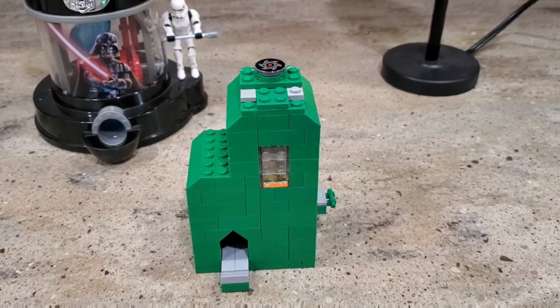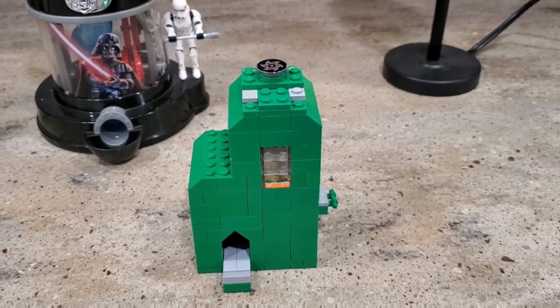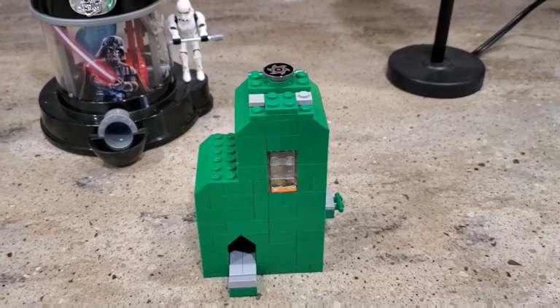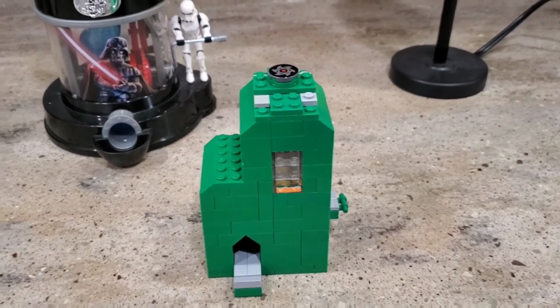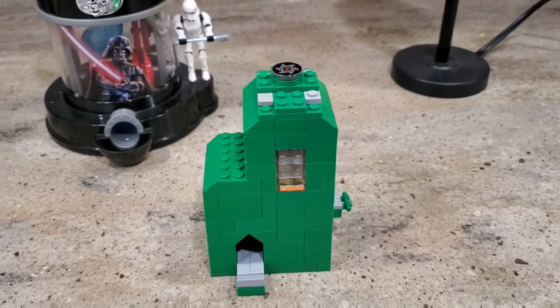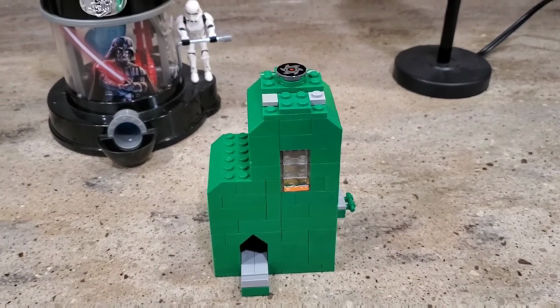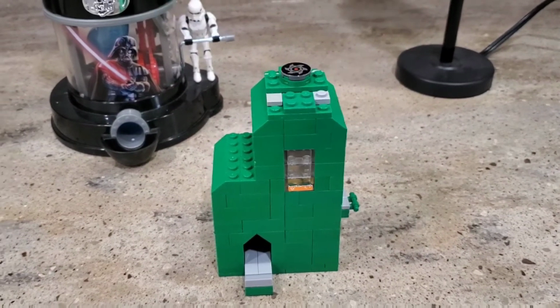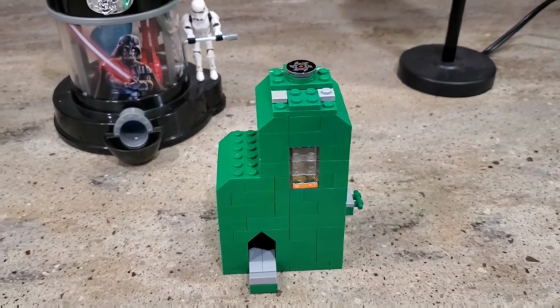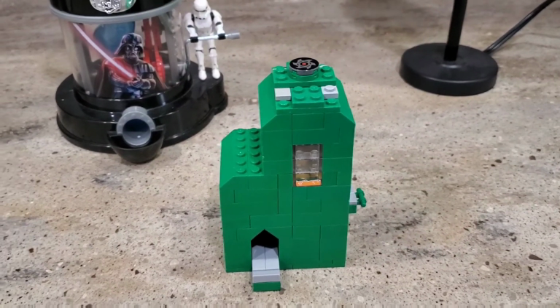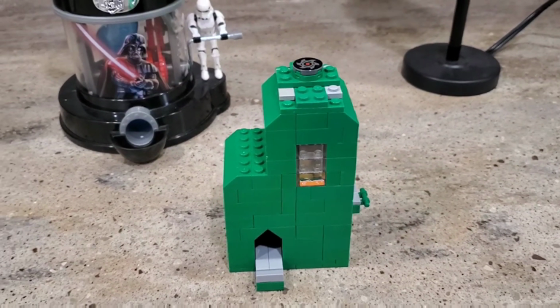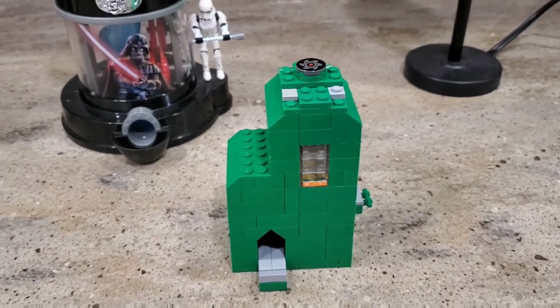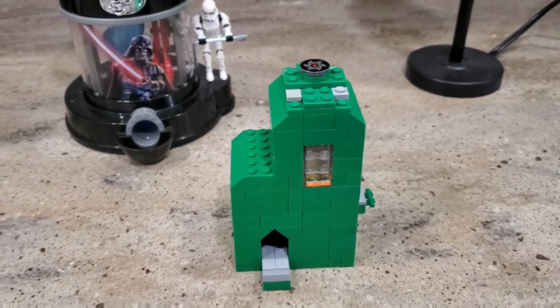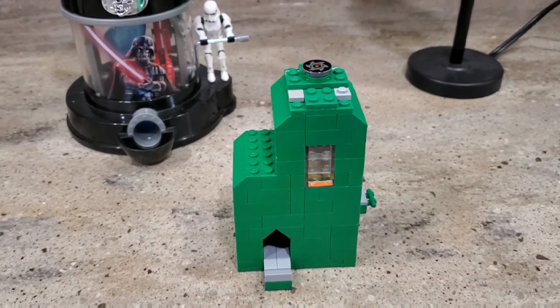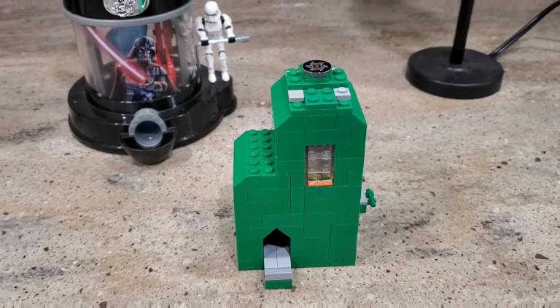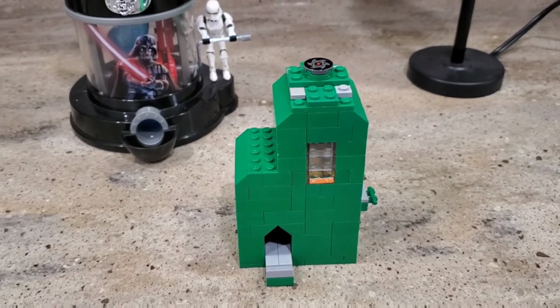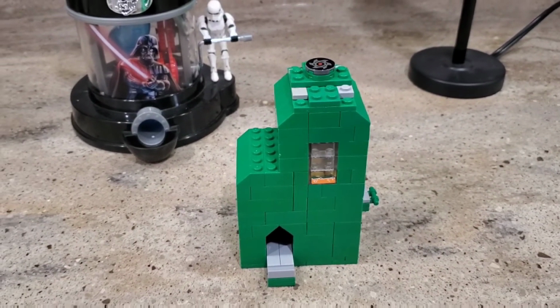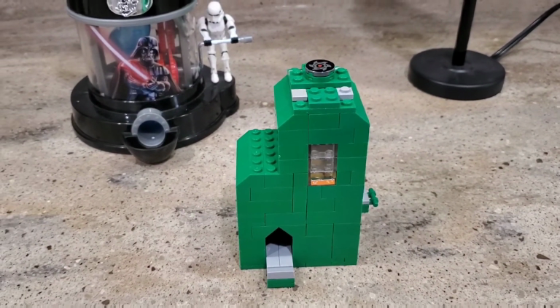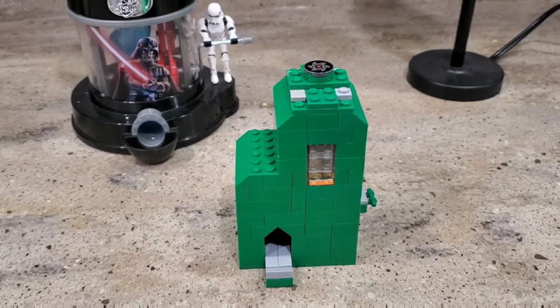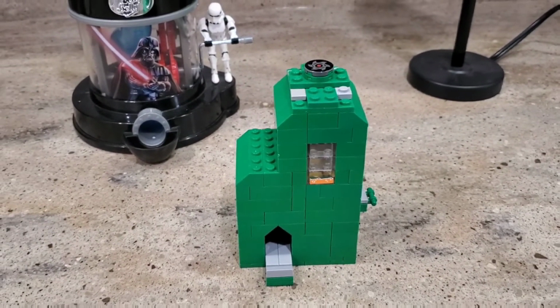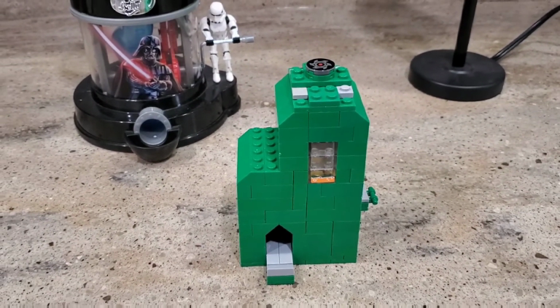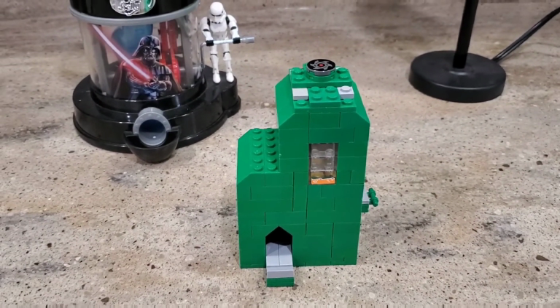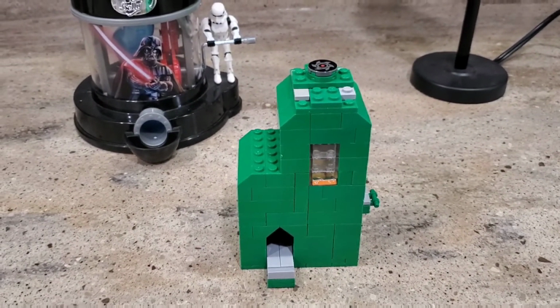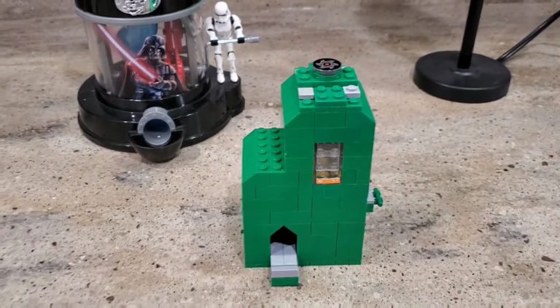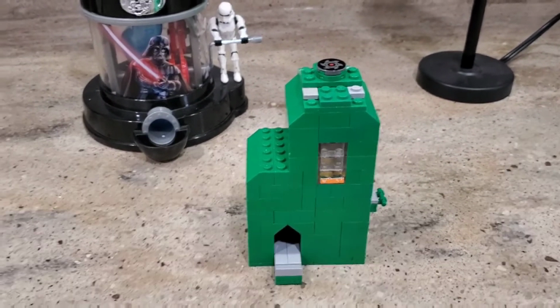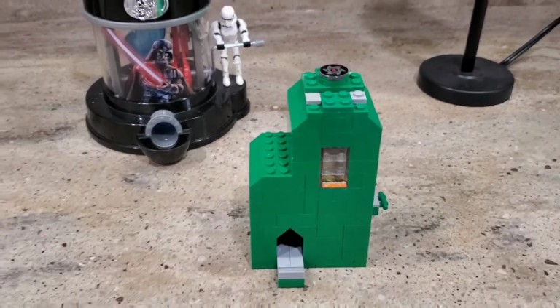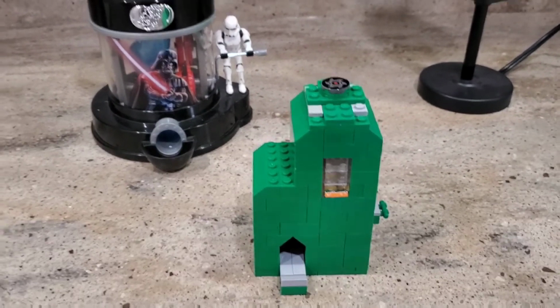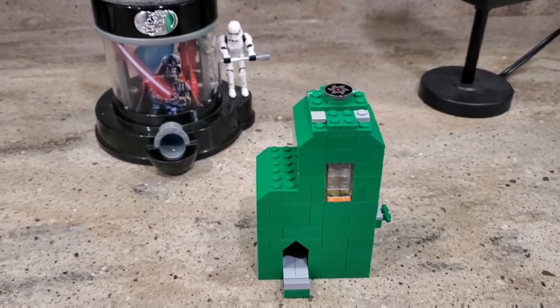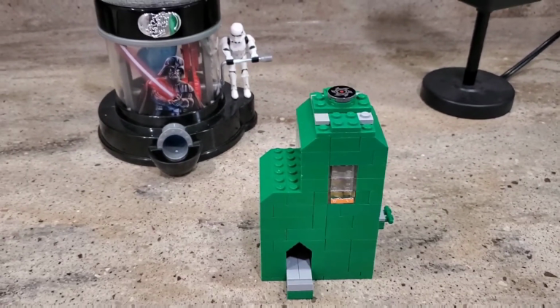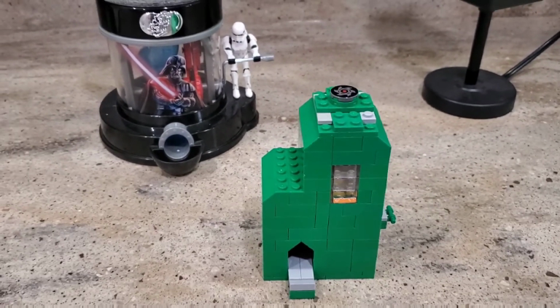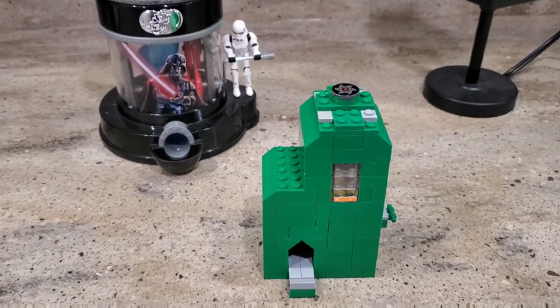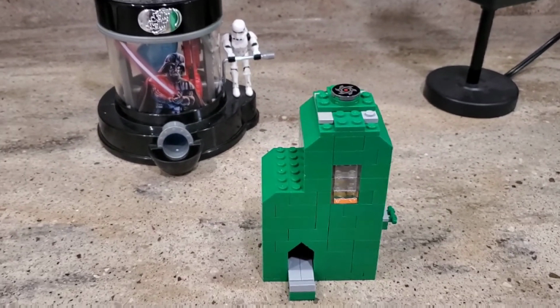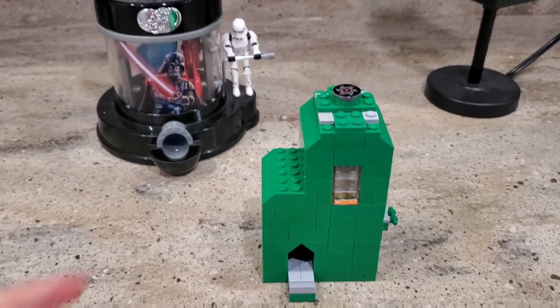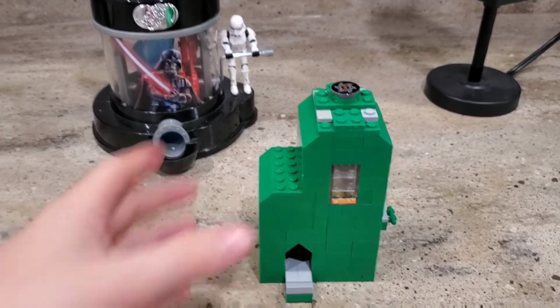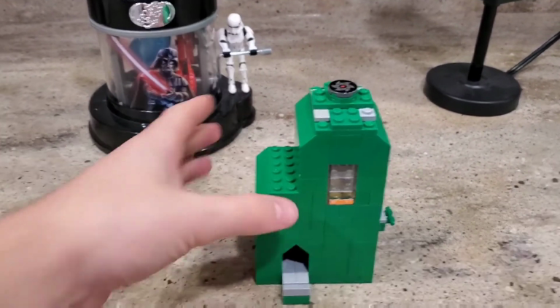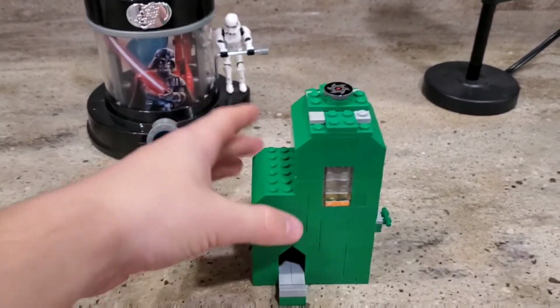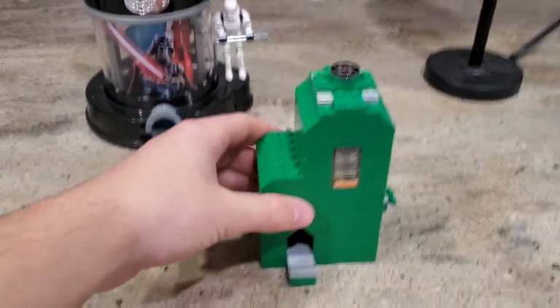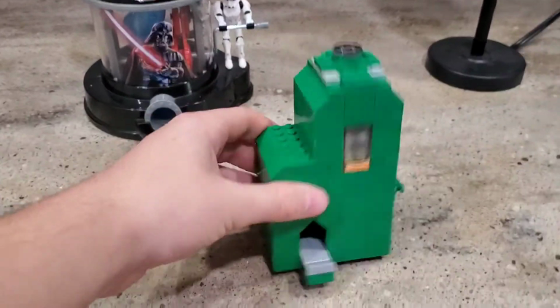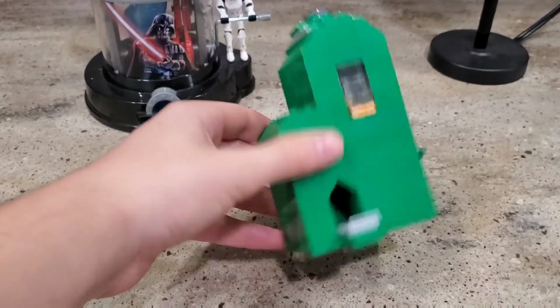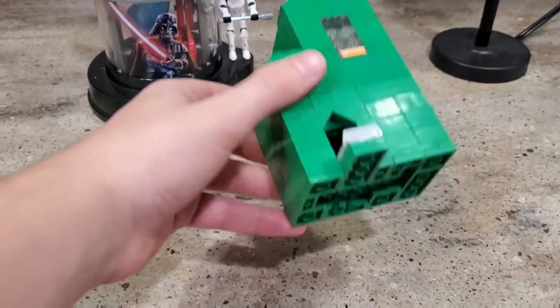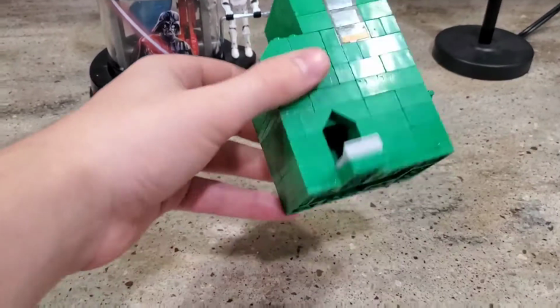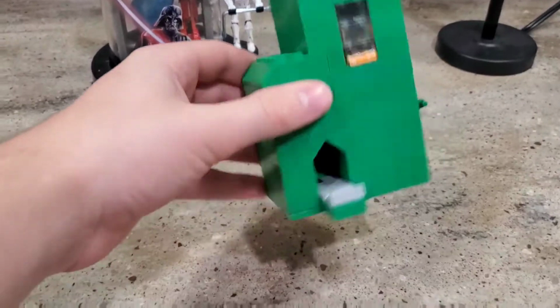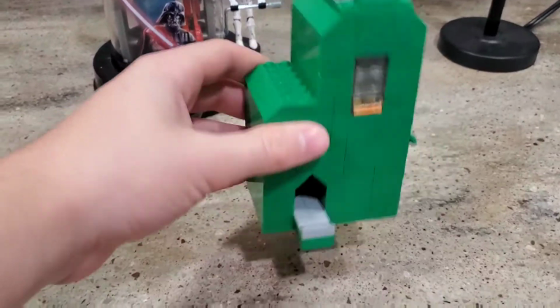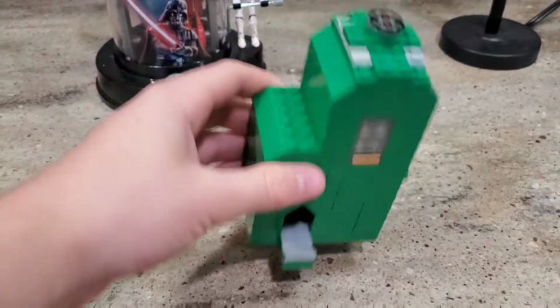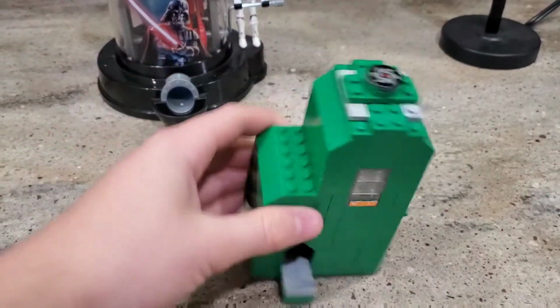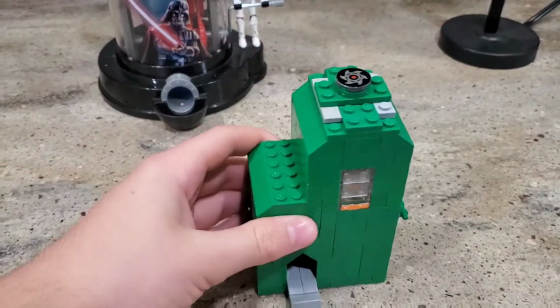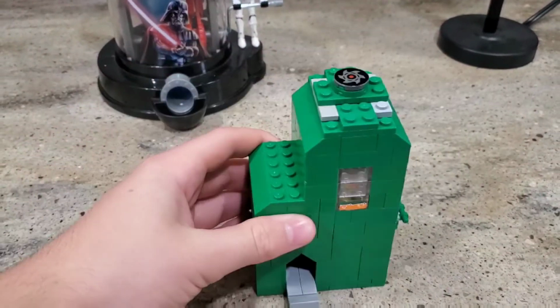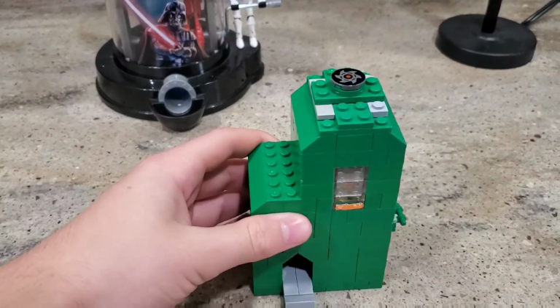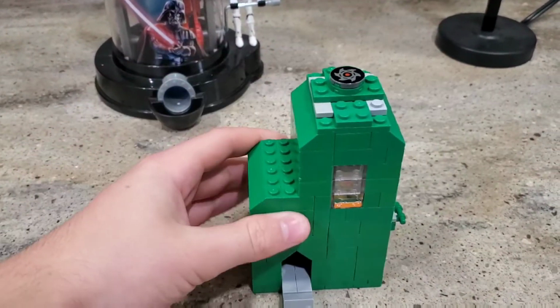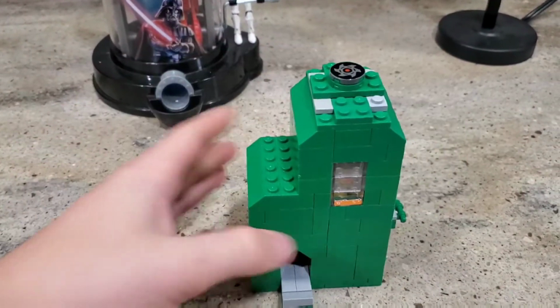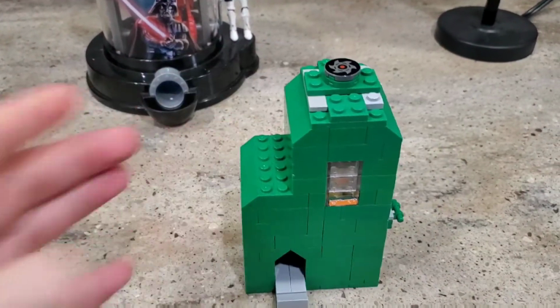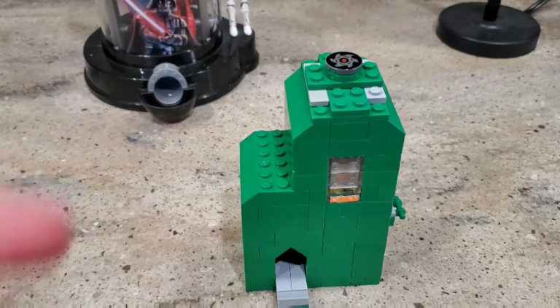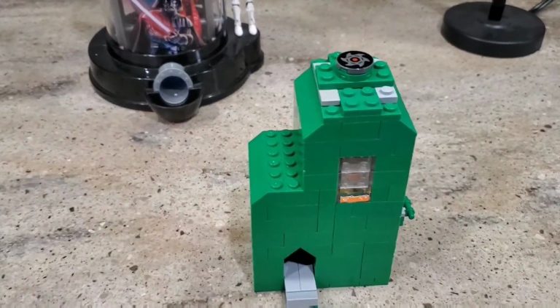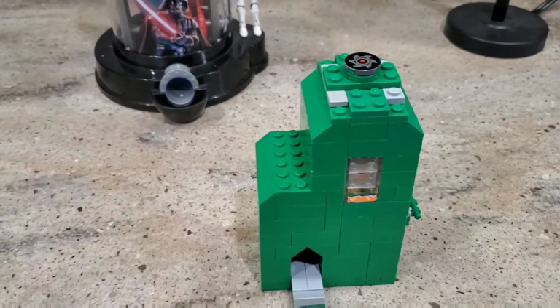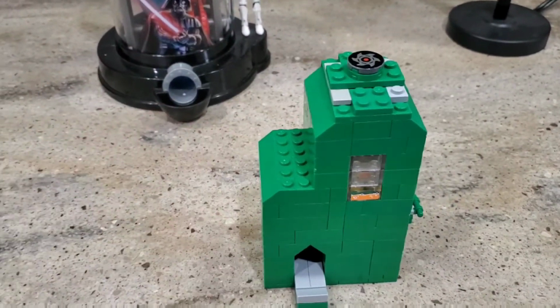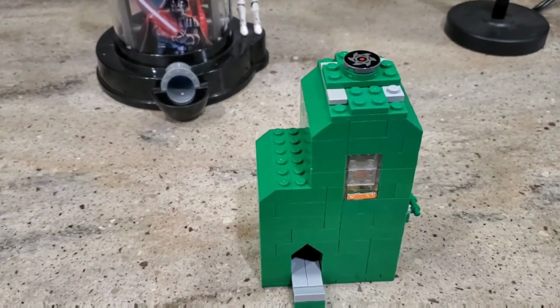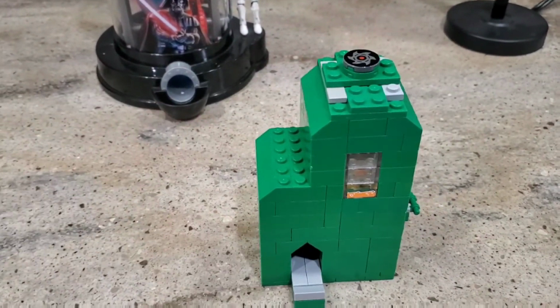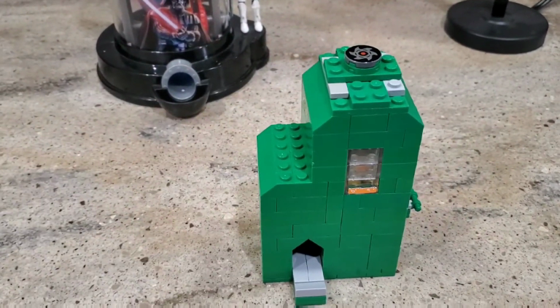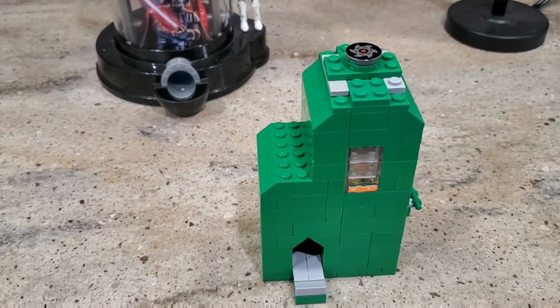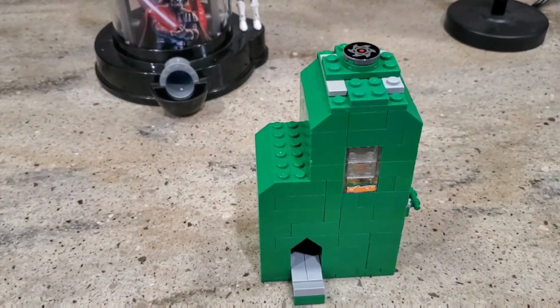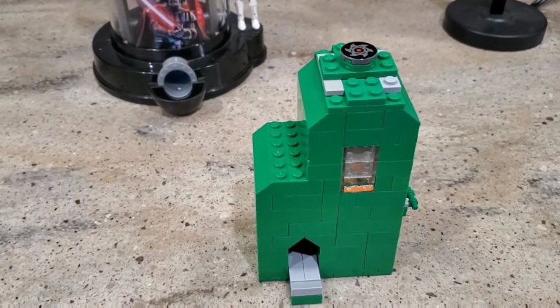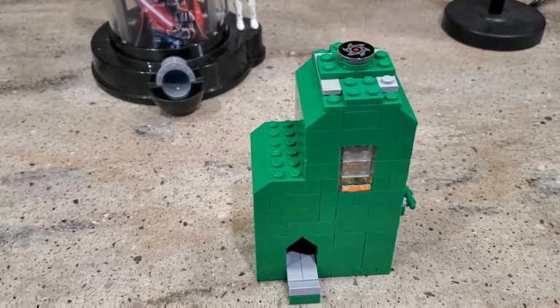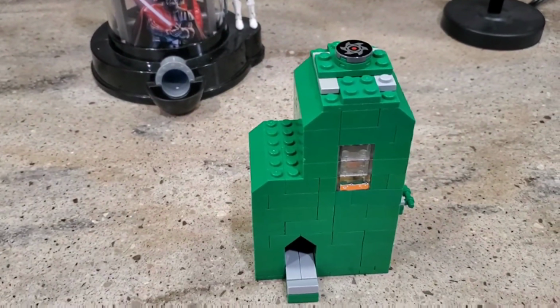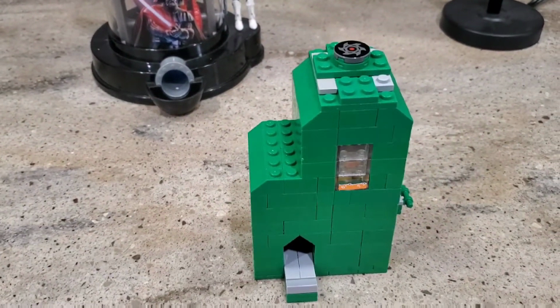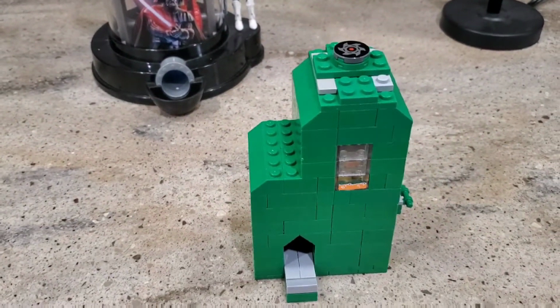Hello guys, and welcome back to another video. Today I'm going to show you my Lego candy dispenser. So let's get into it.